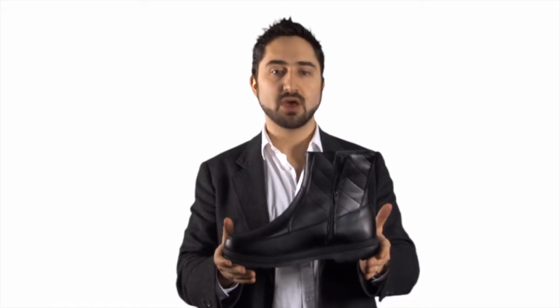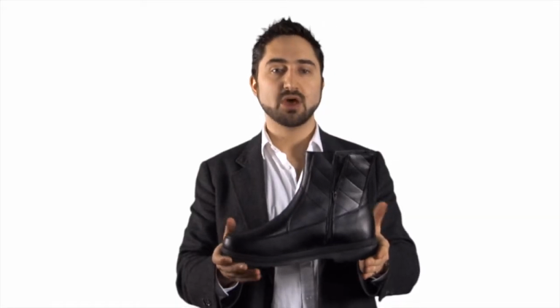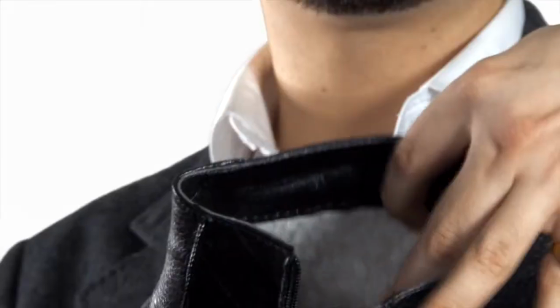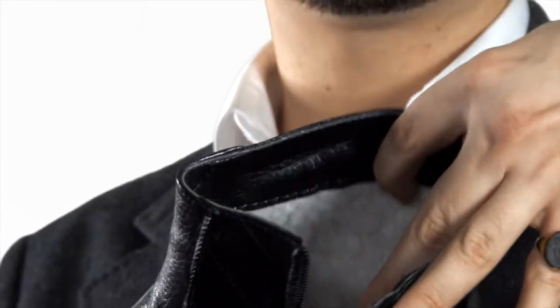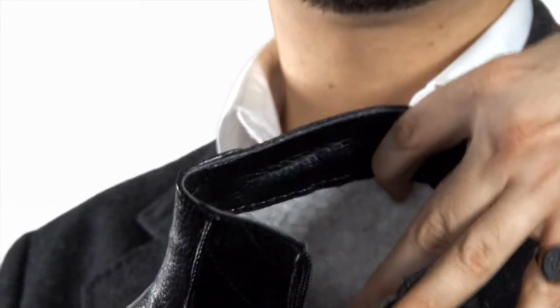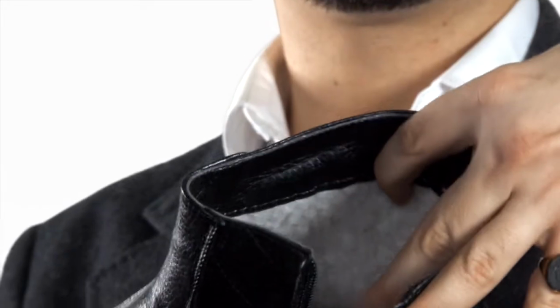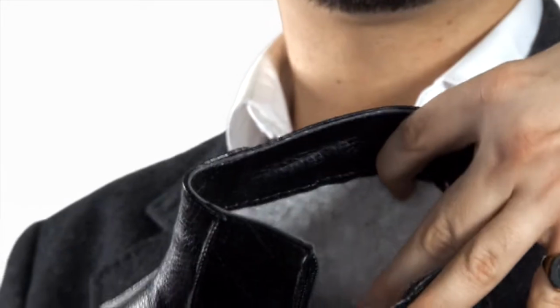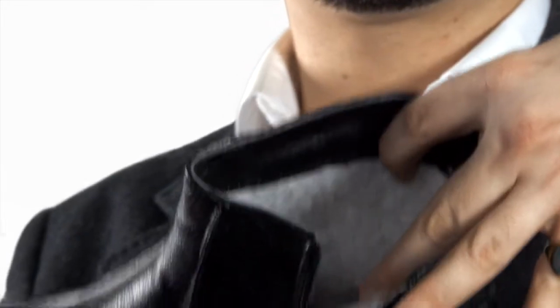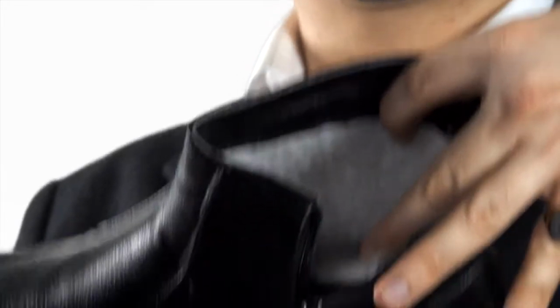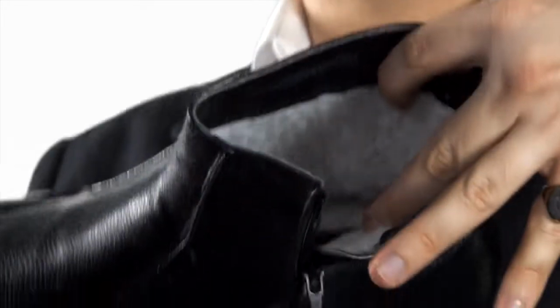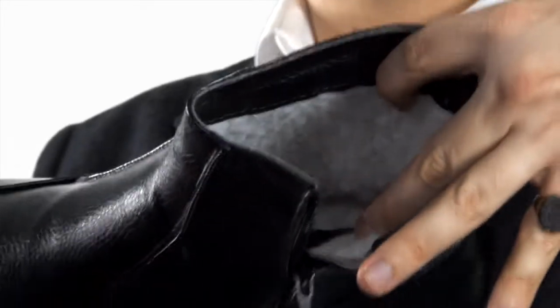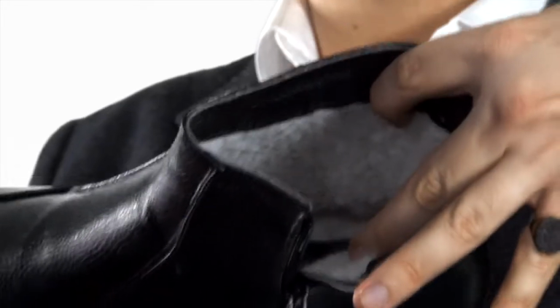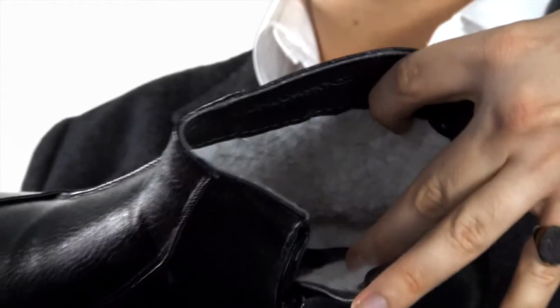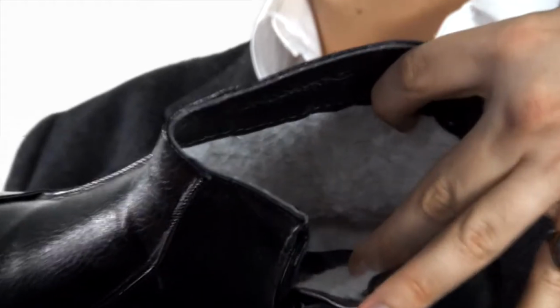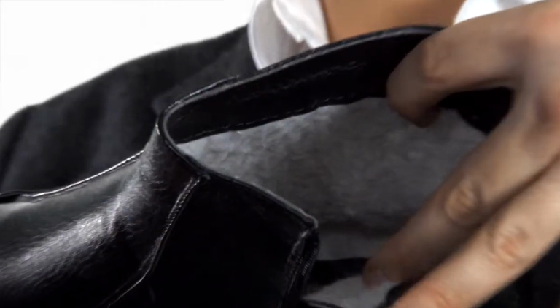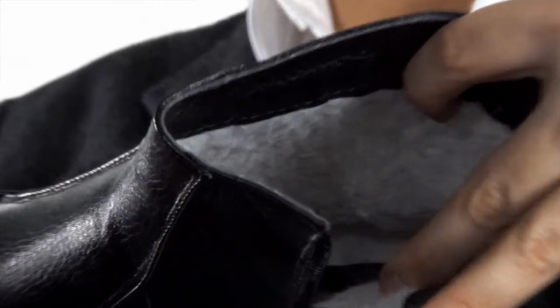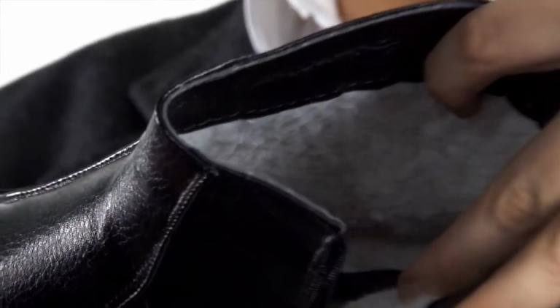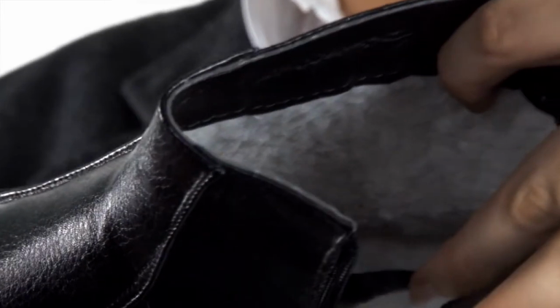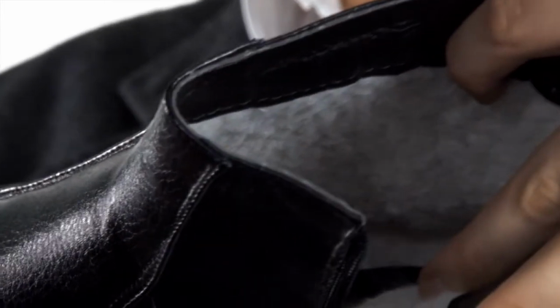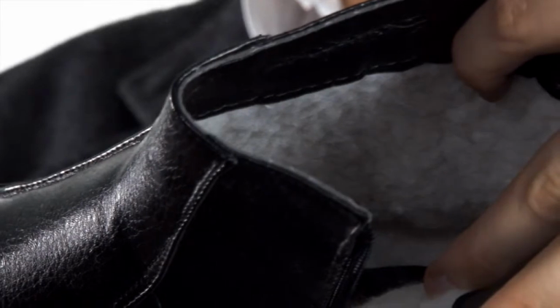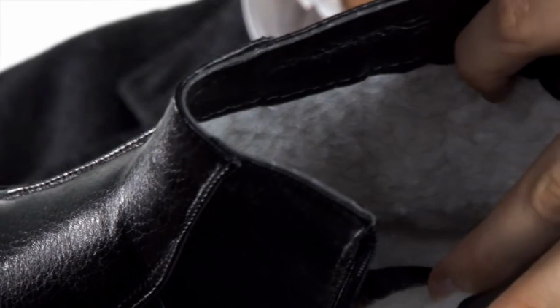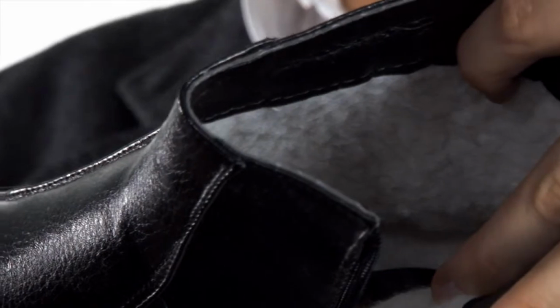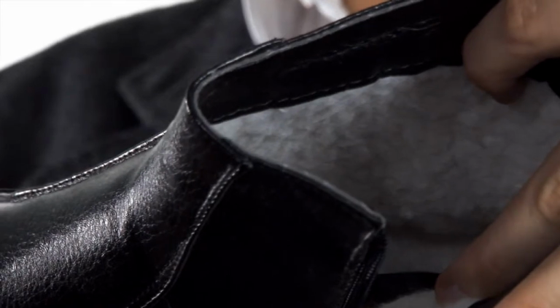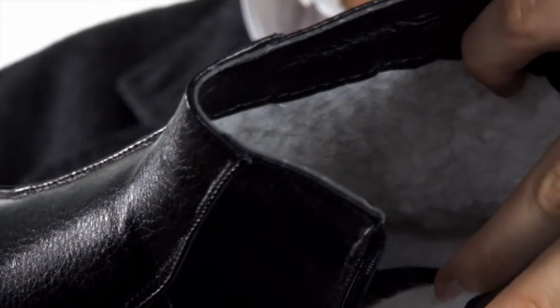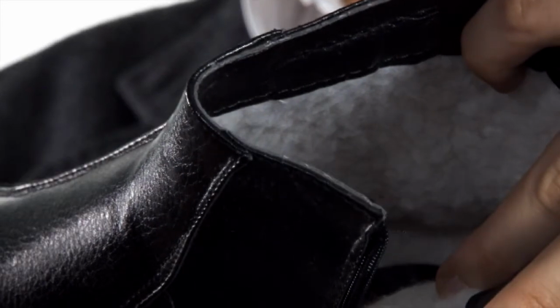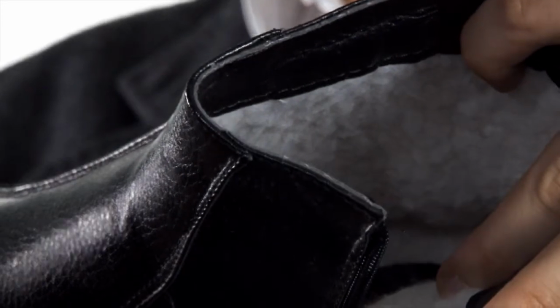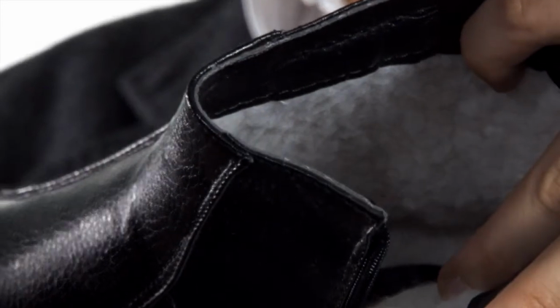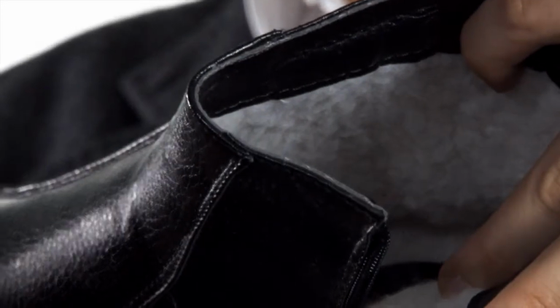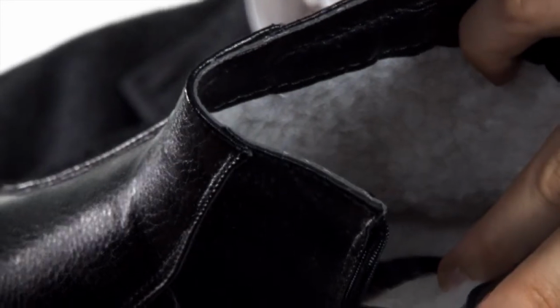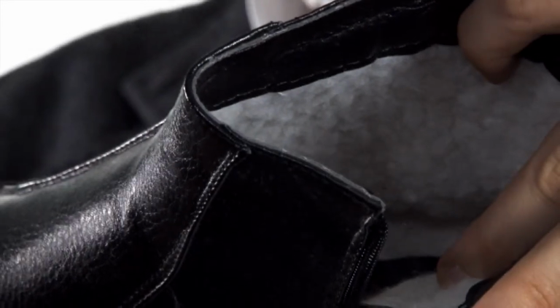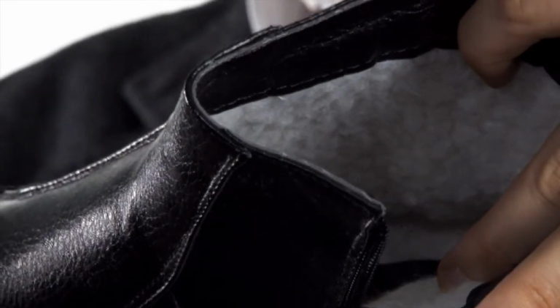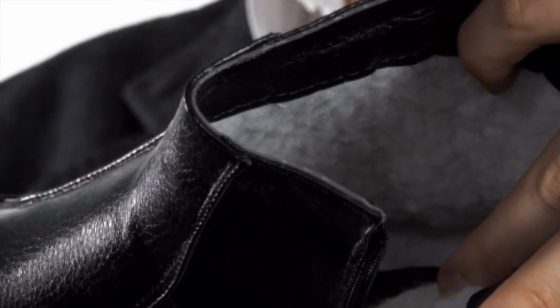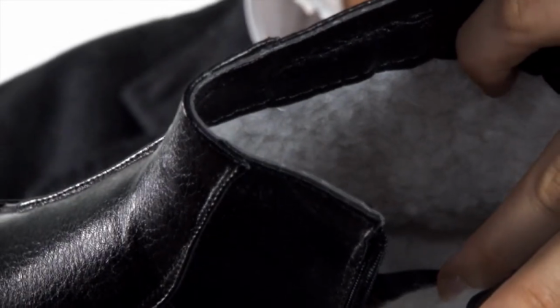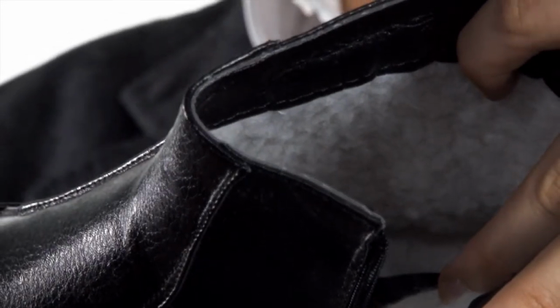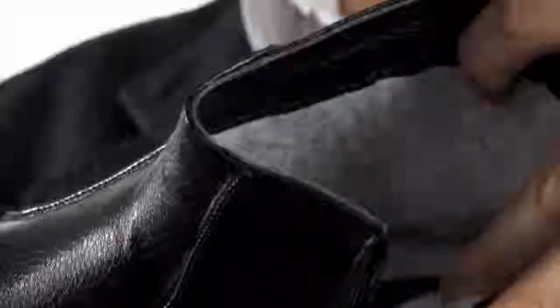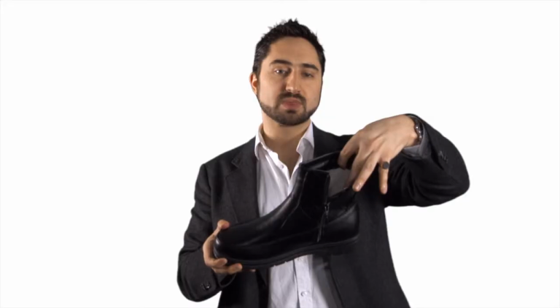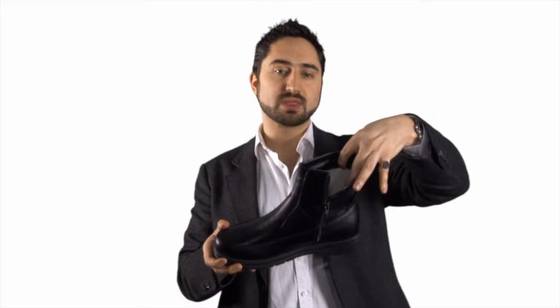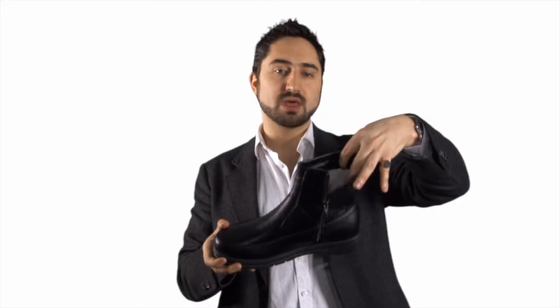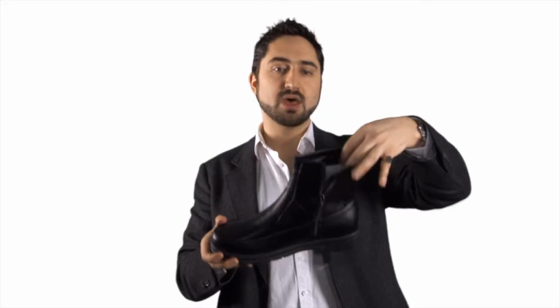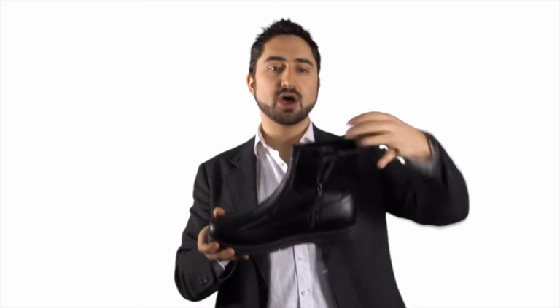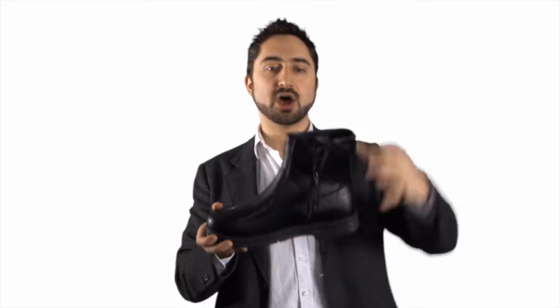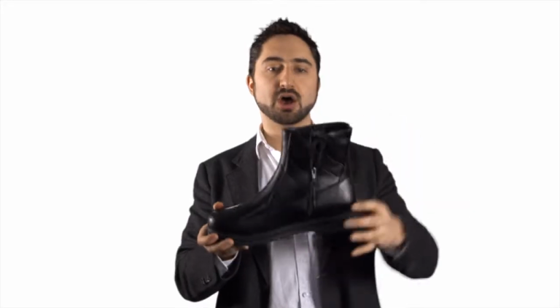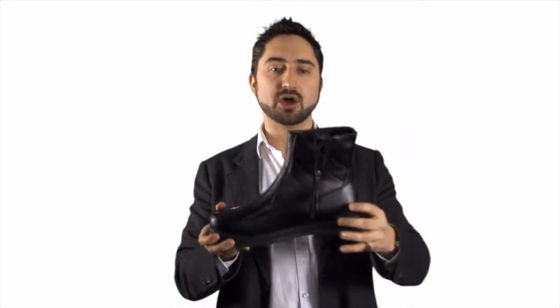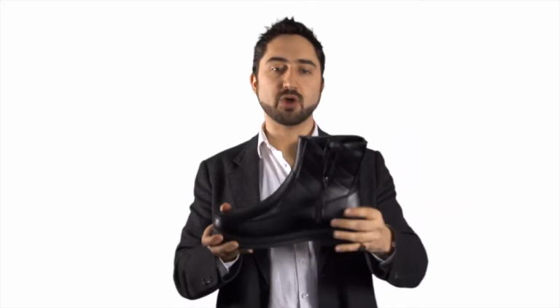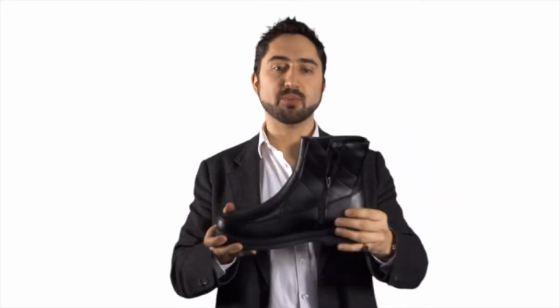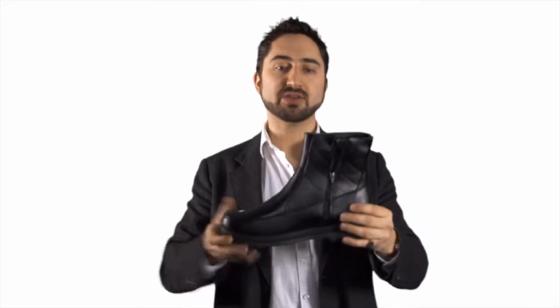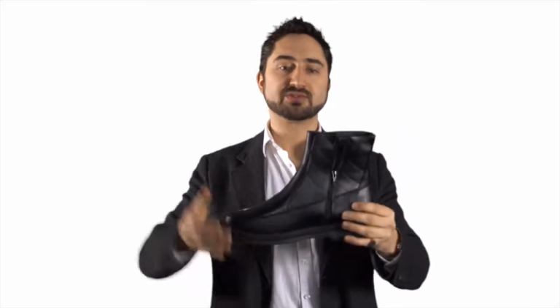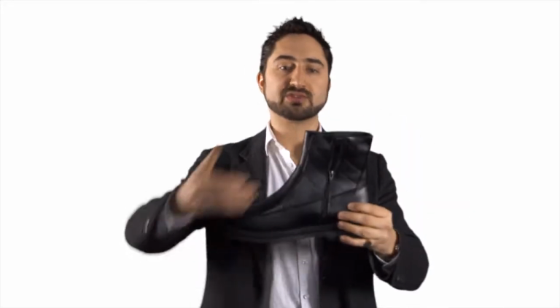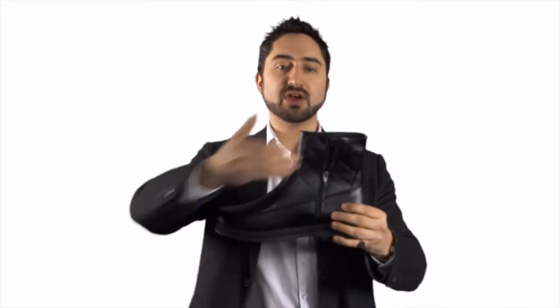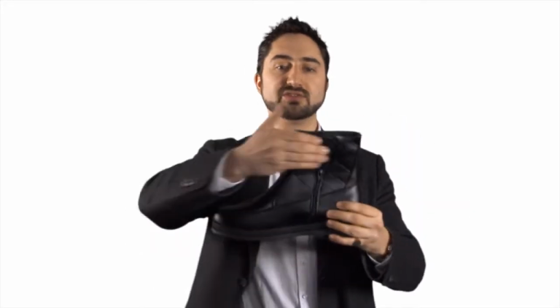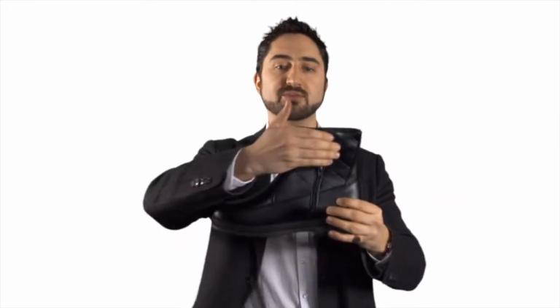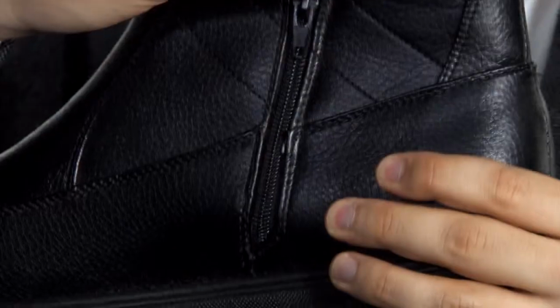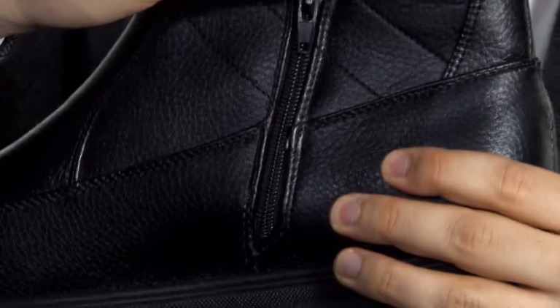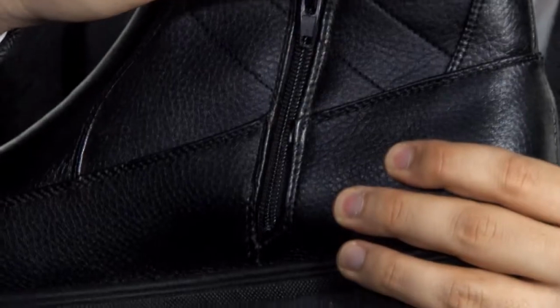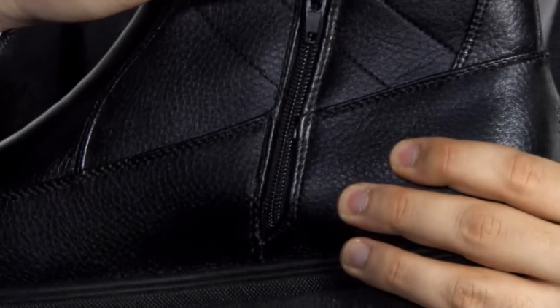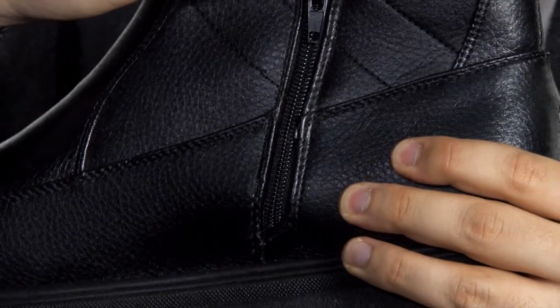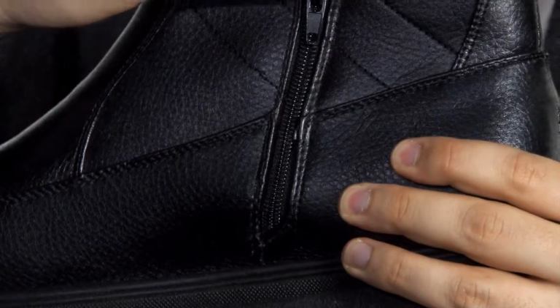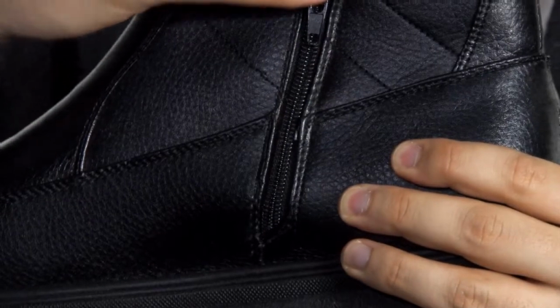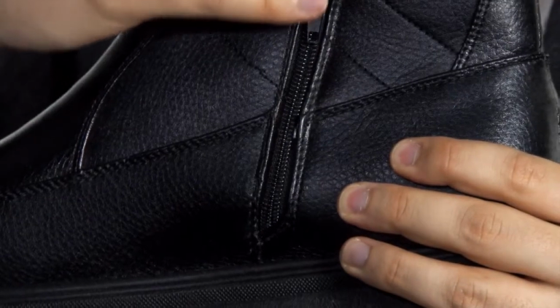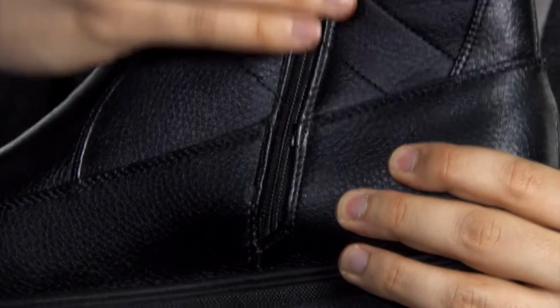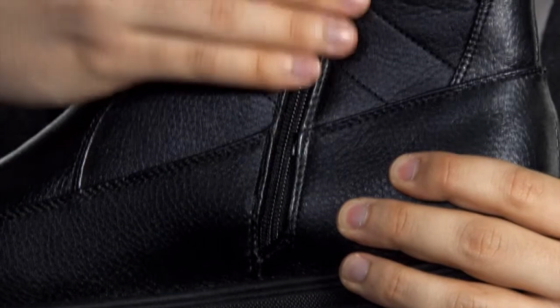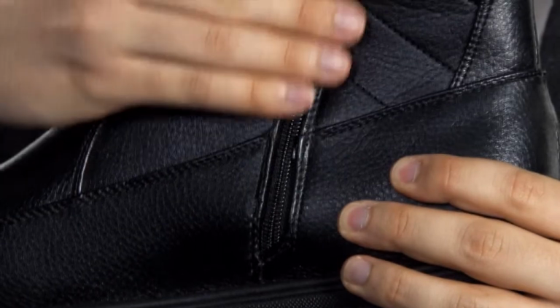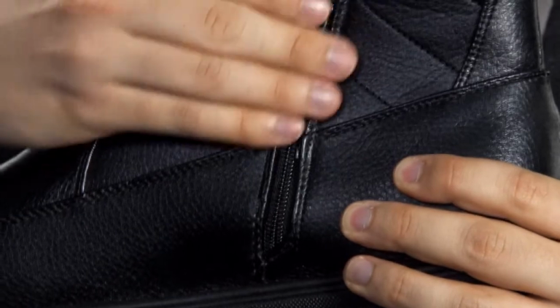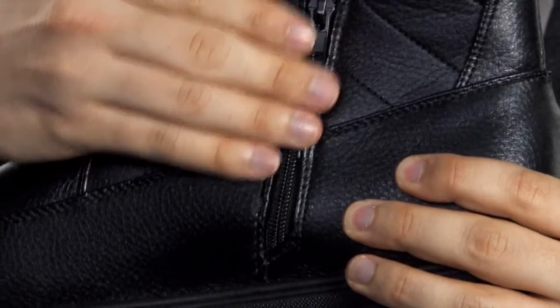The warm thermal fleece lining extends throughout the inside of the boot. A robust side zip fastening makes for easy access.